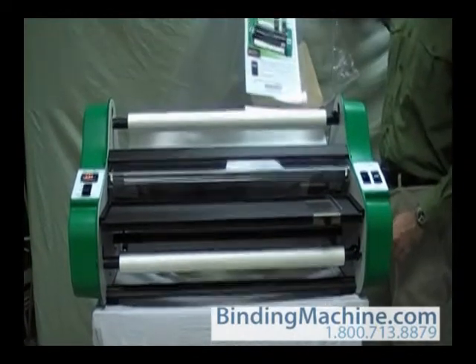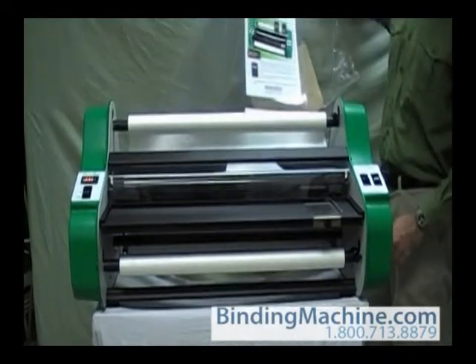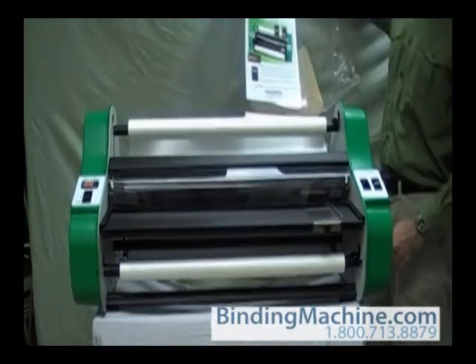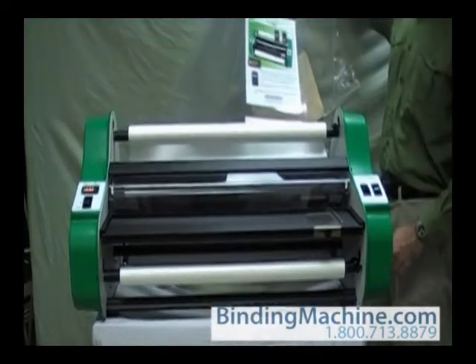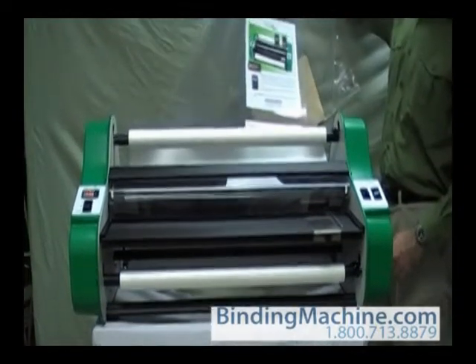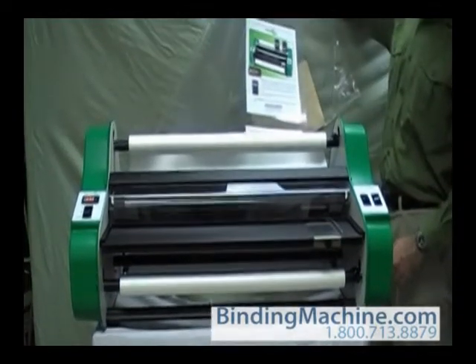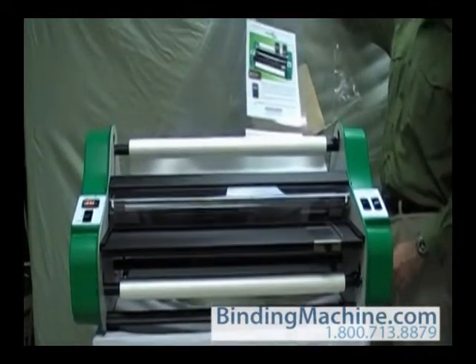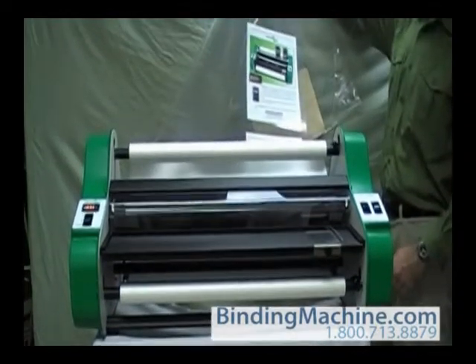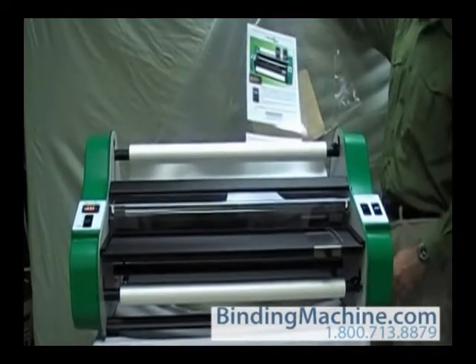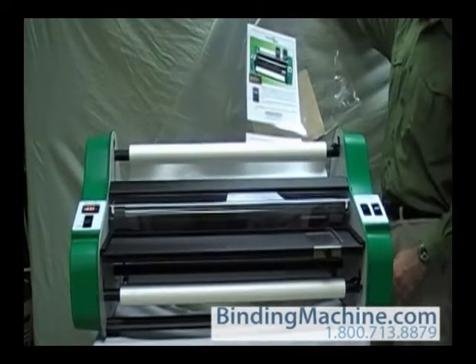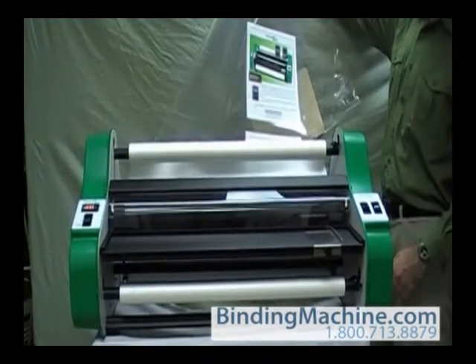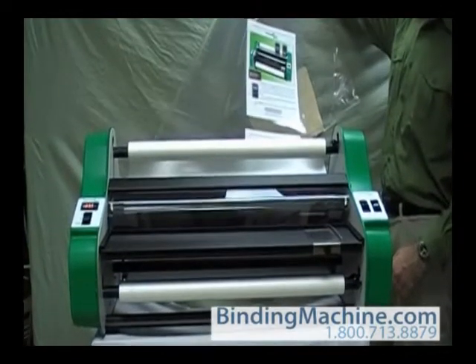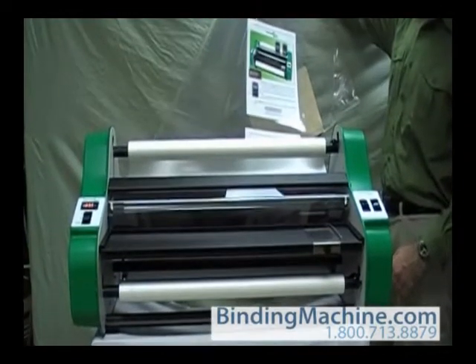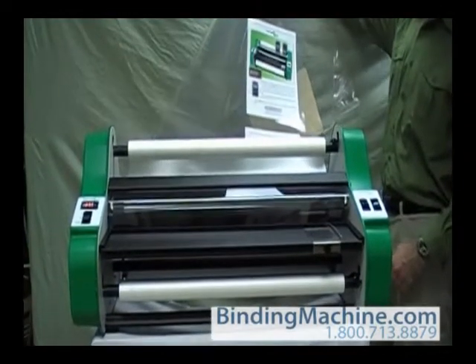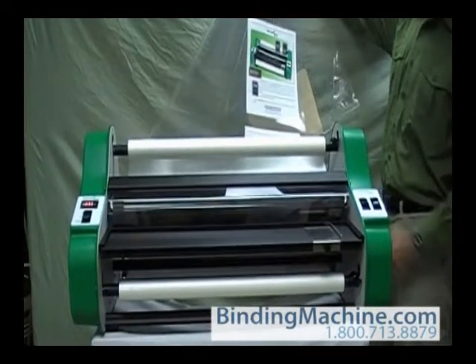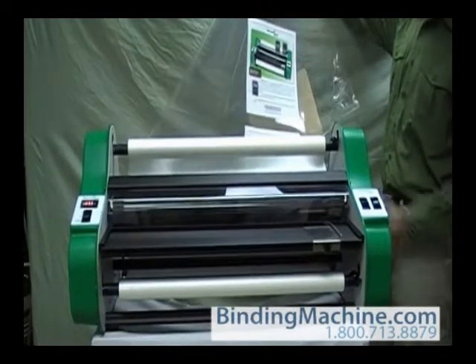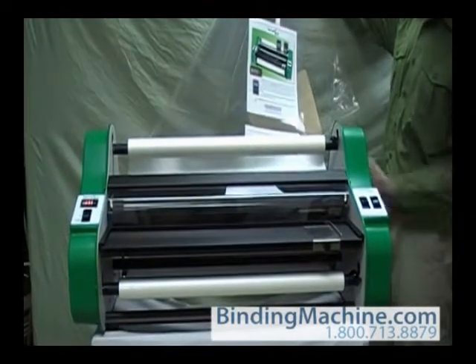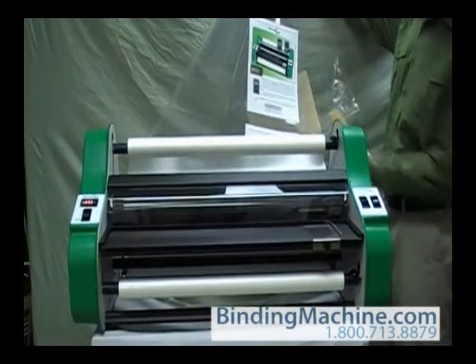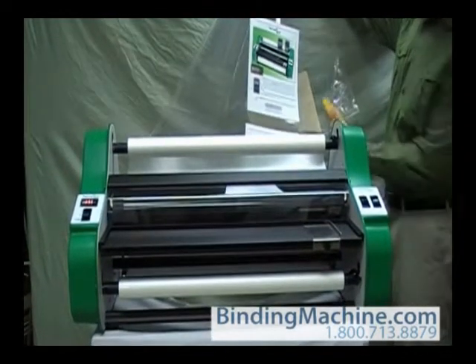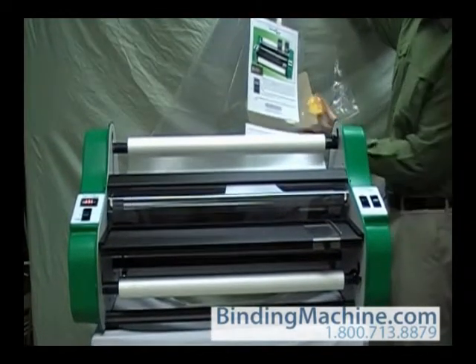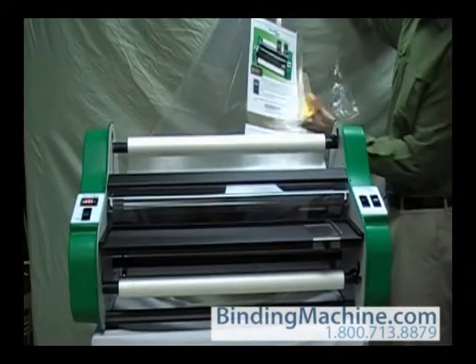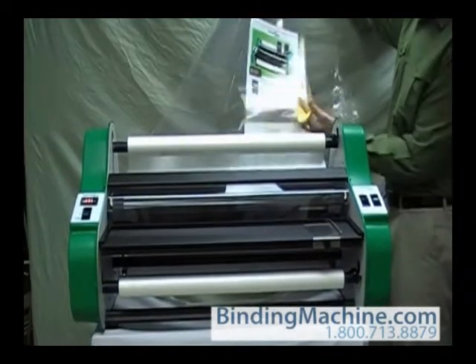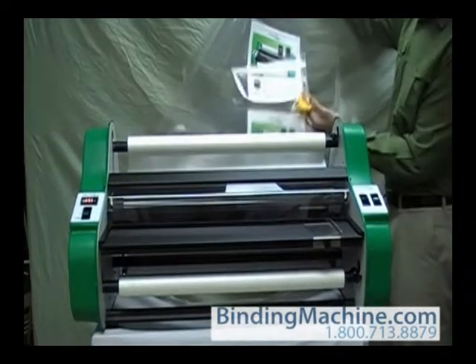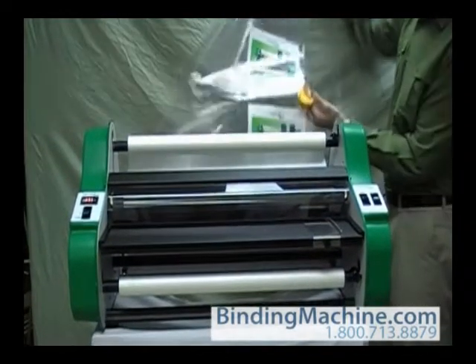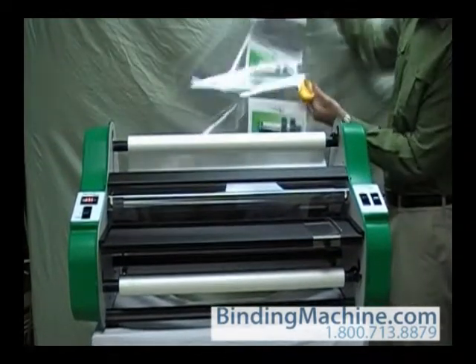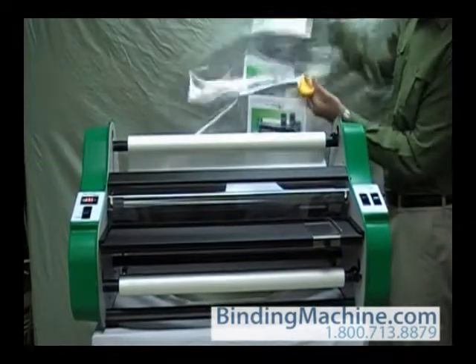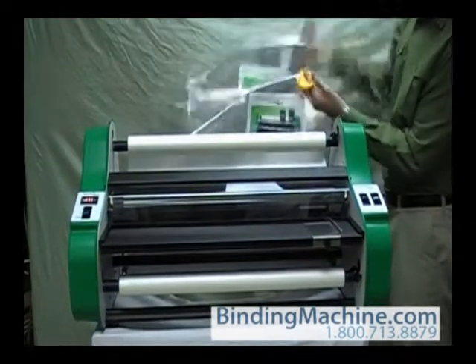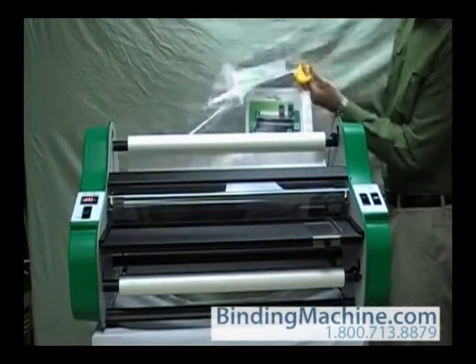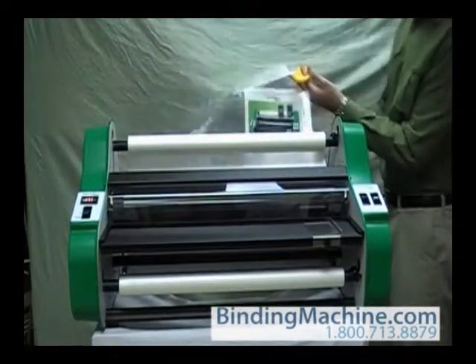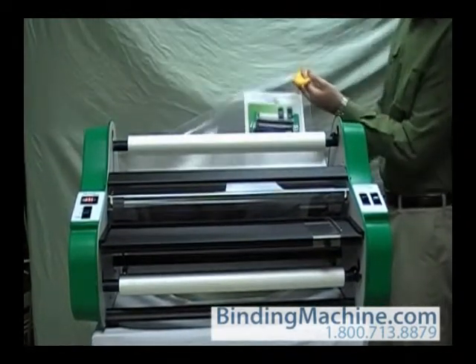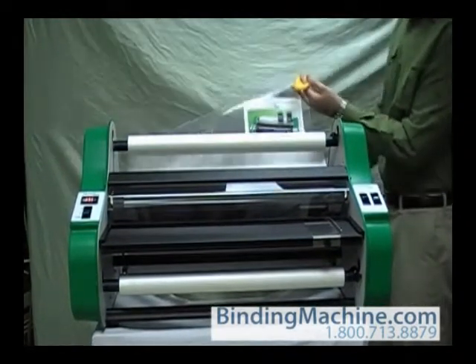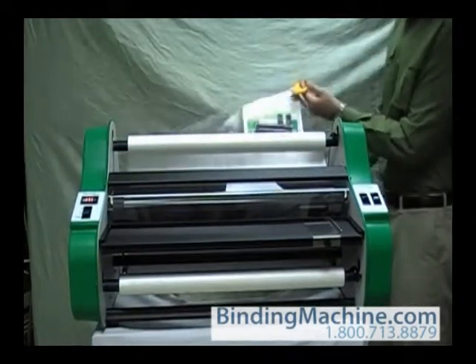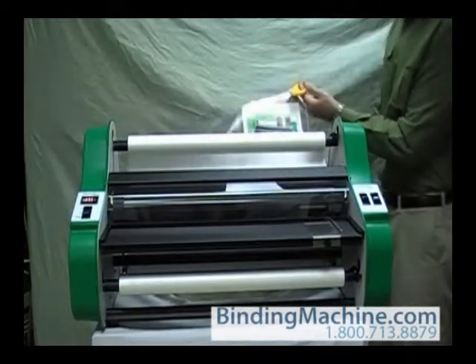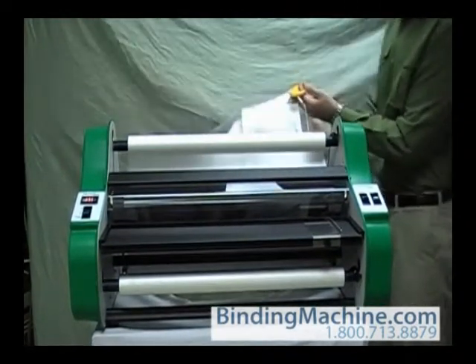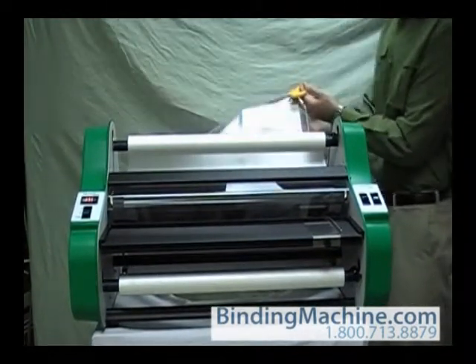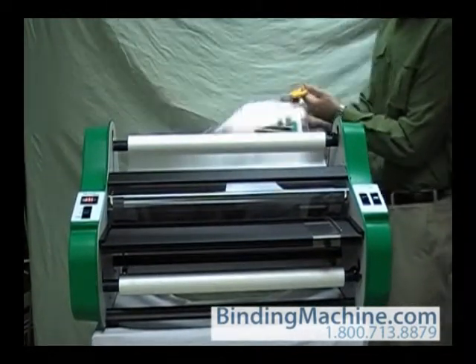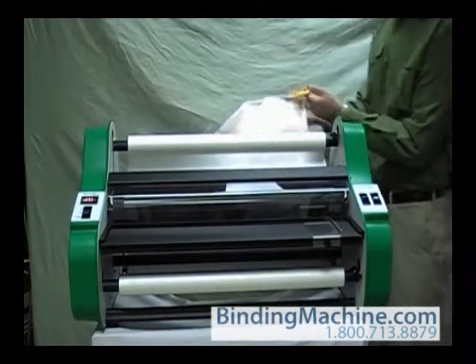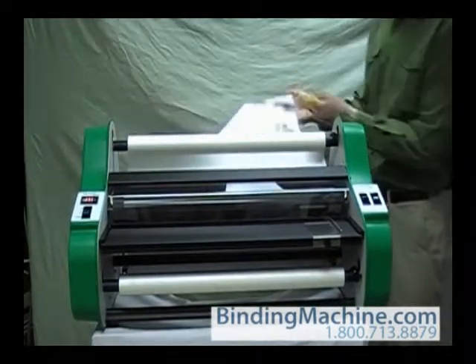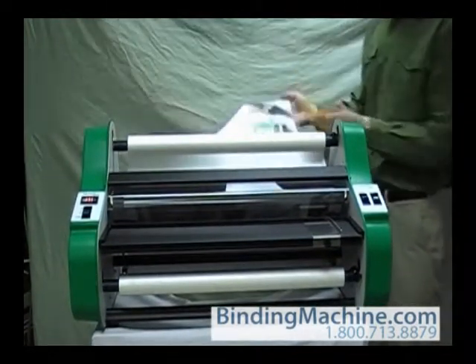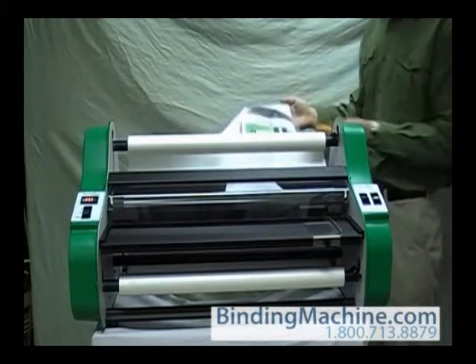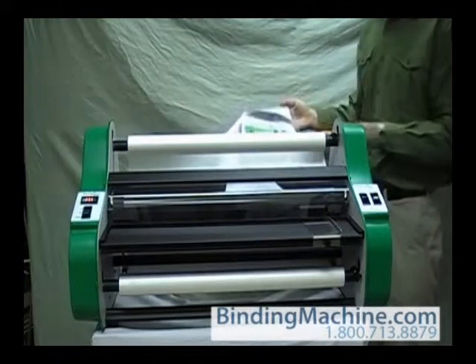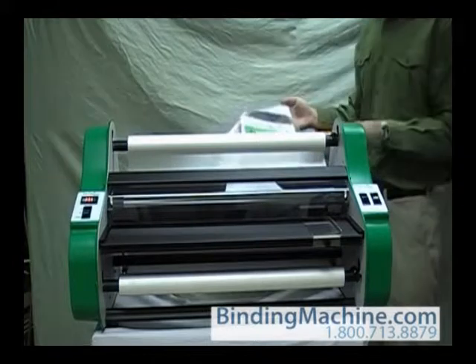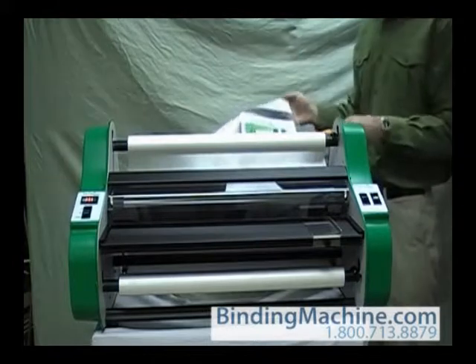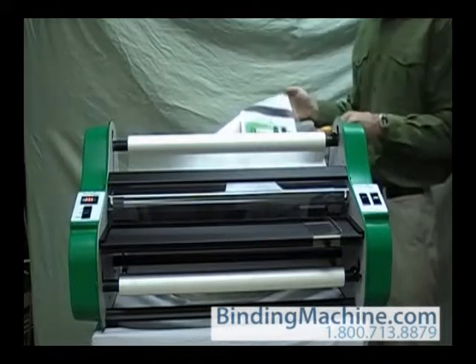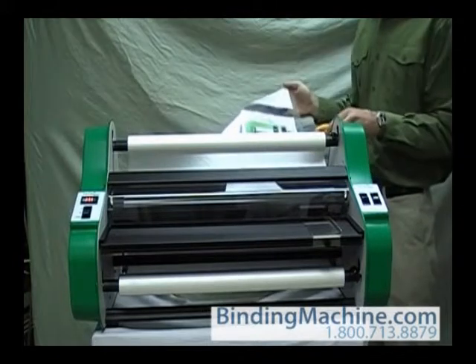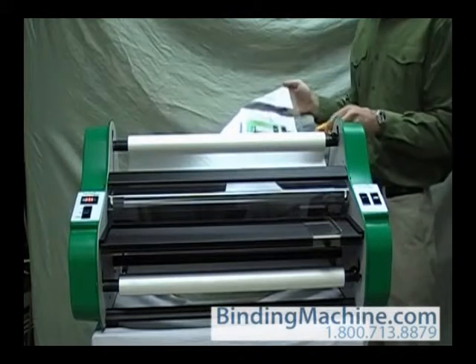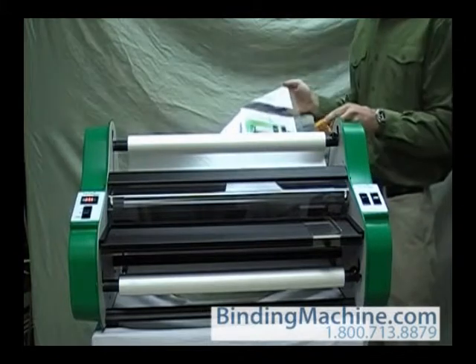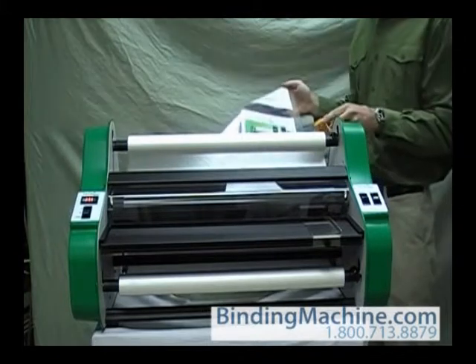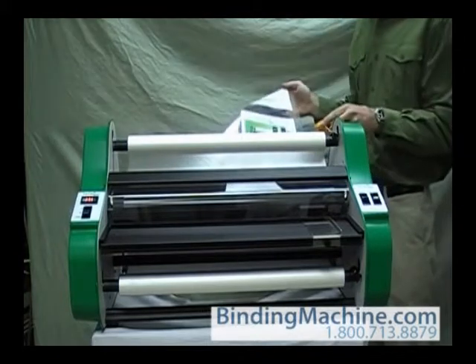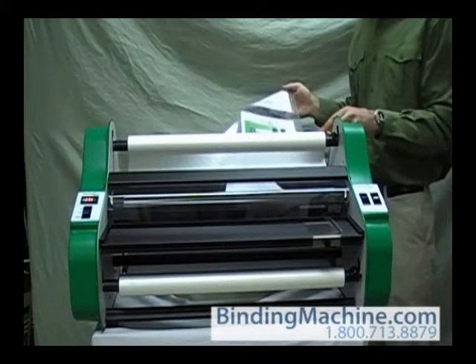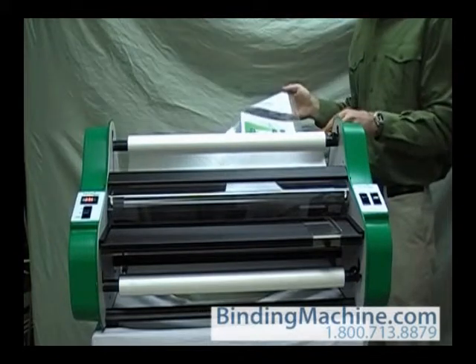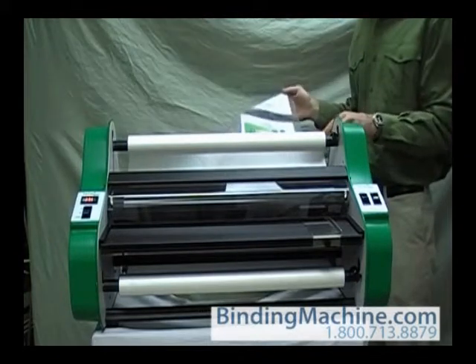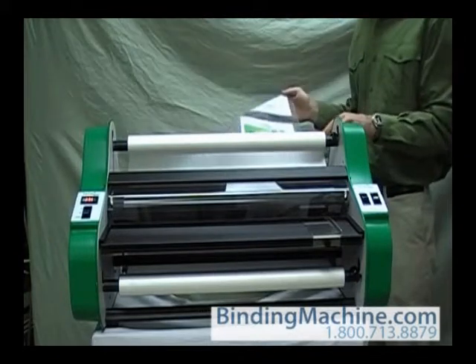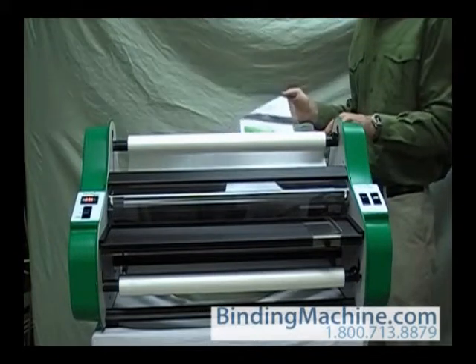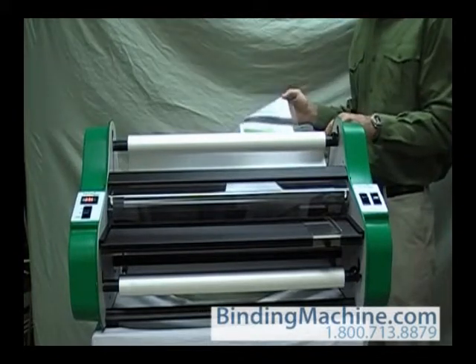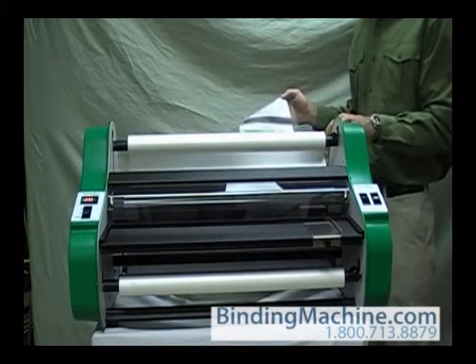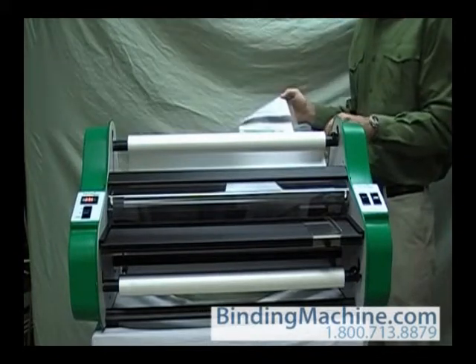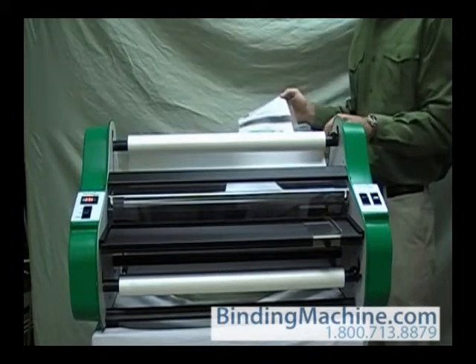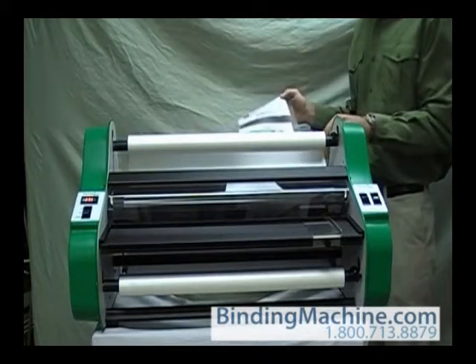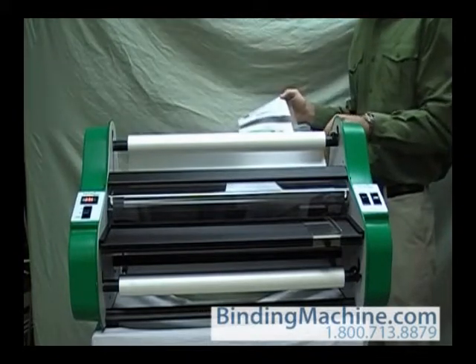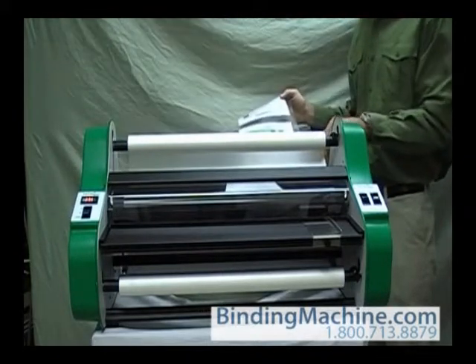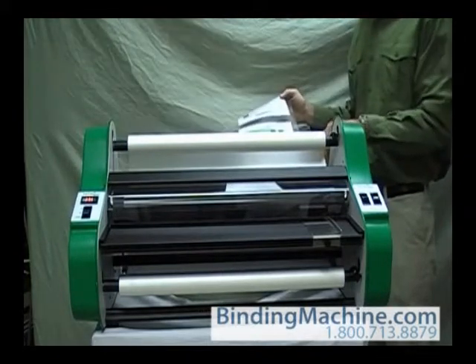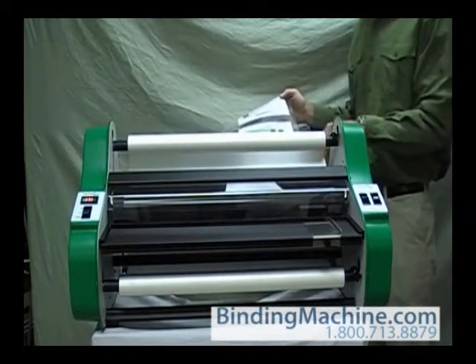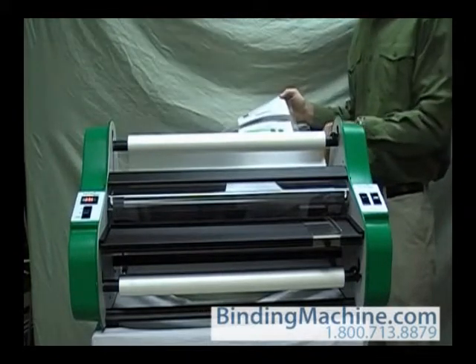When you are done laminating, turn the motor switch to off and use the supplied zippy cutter to cut off the laminated documents.